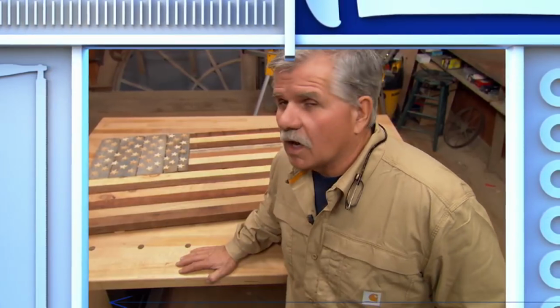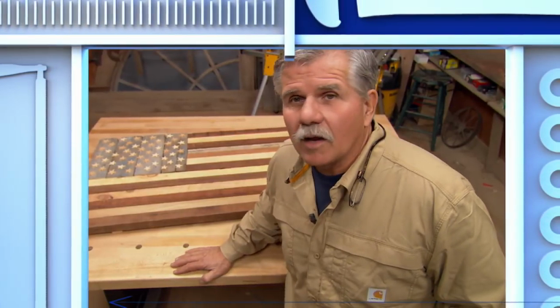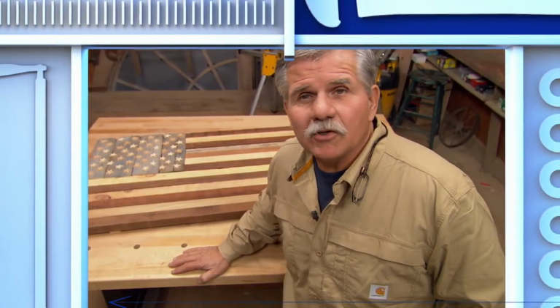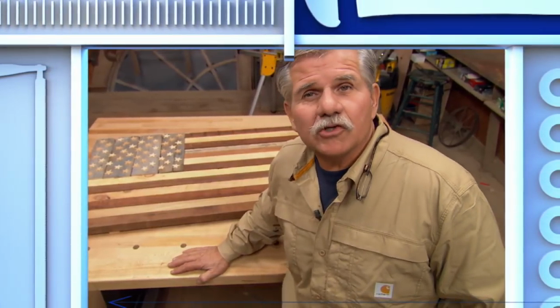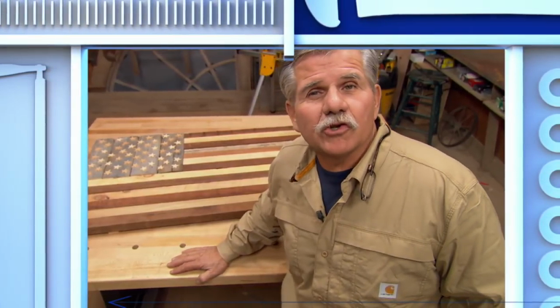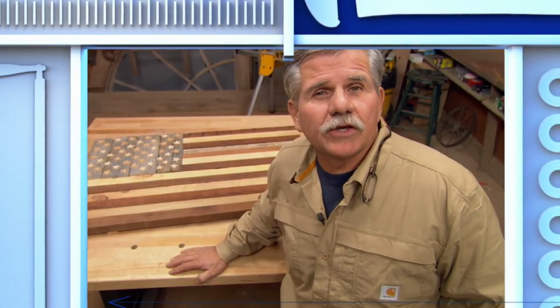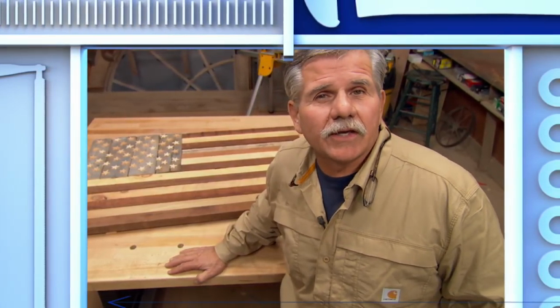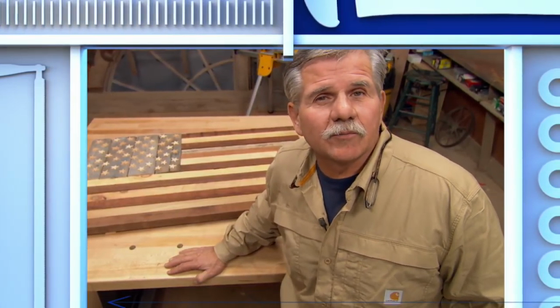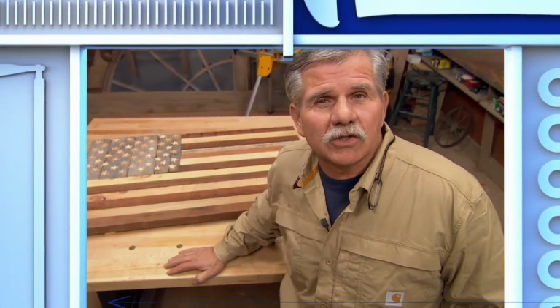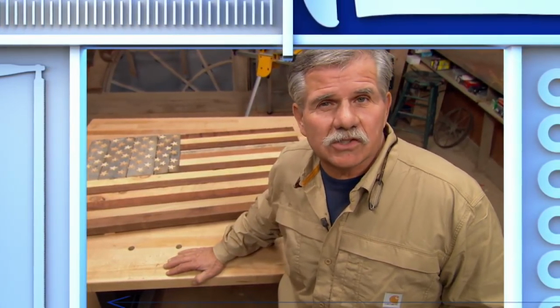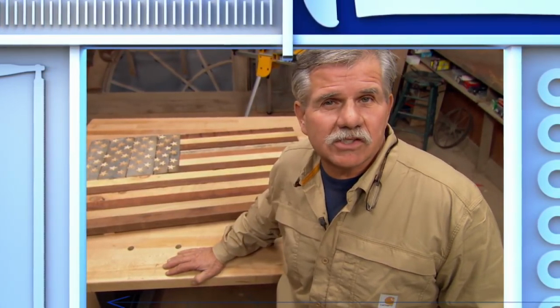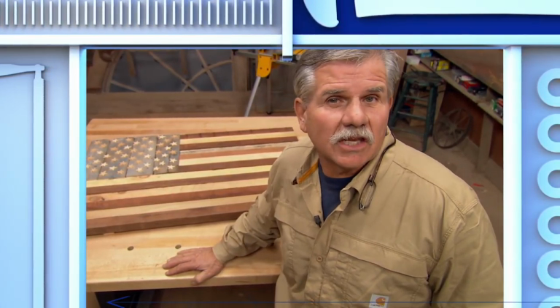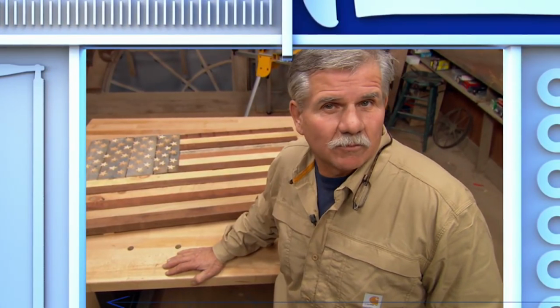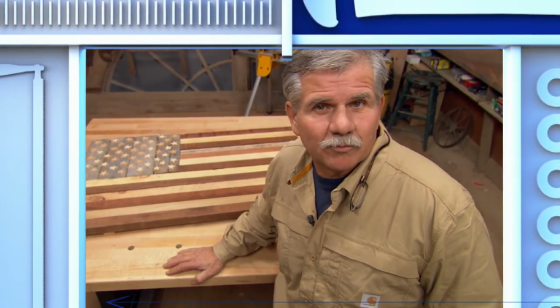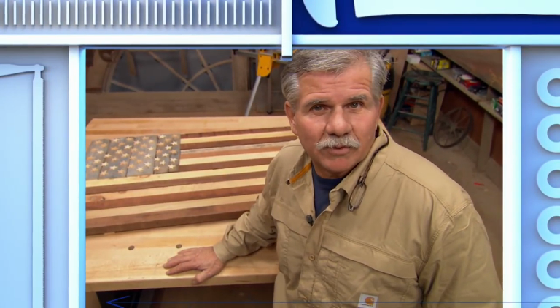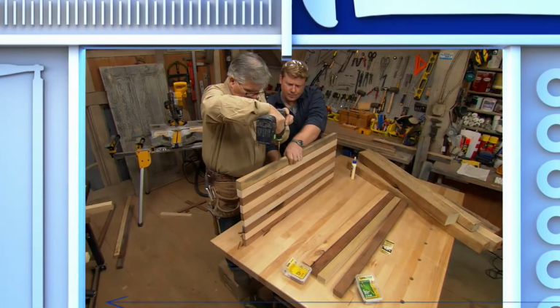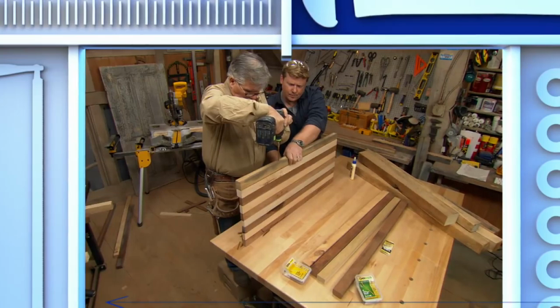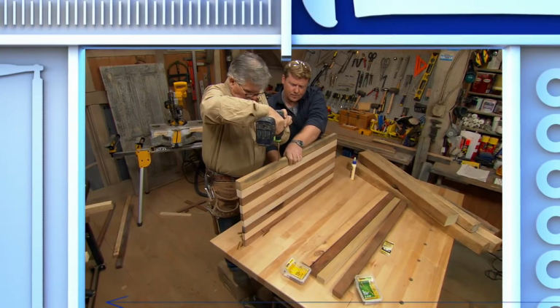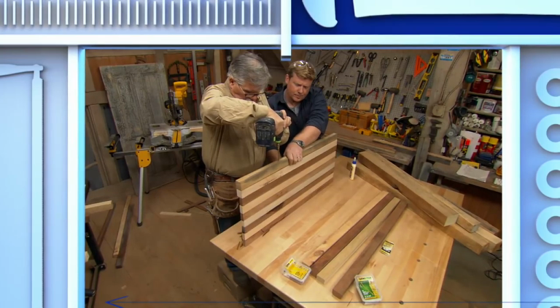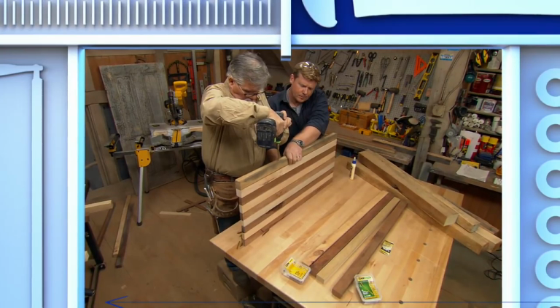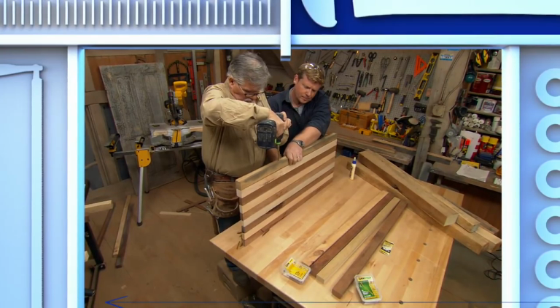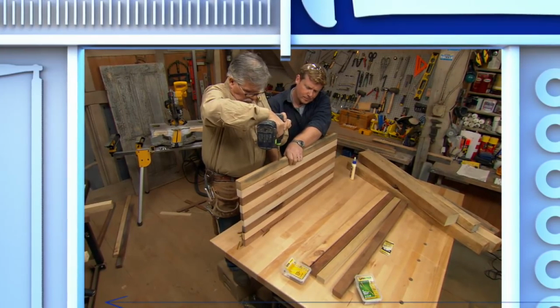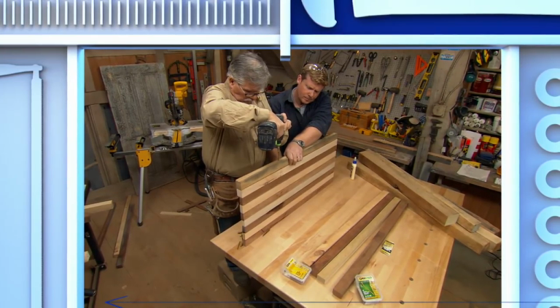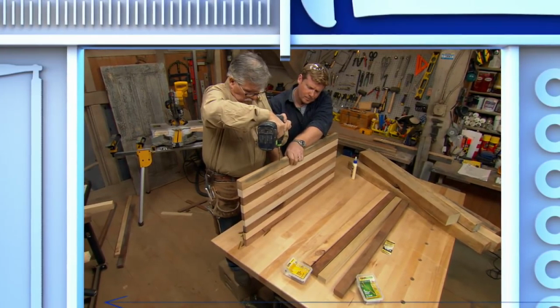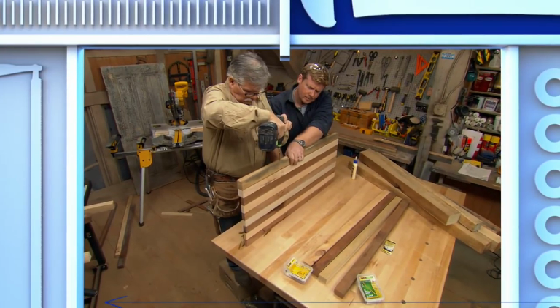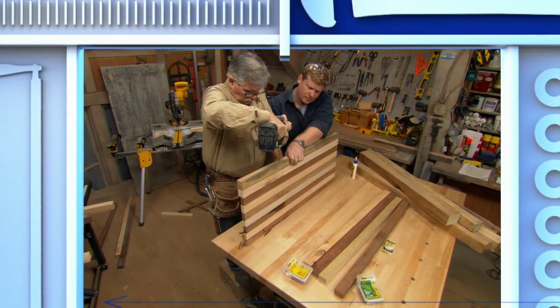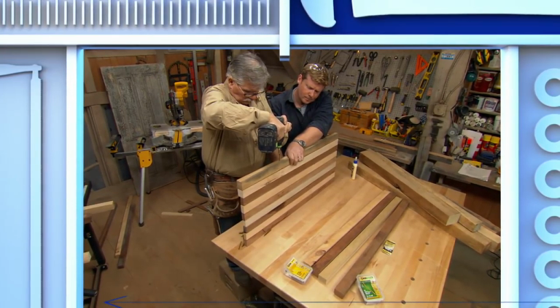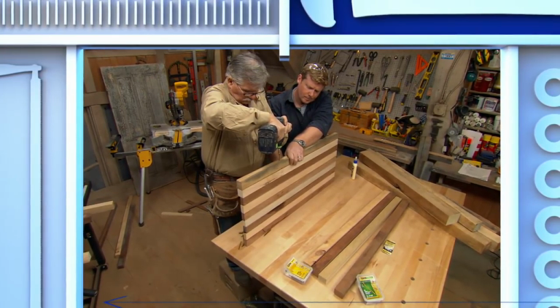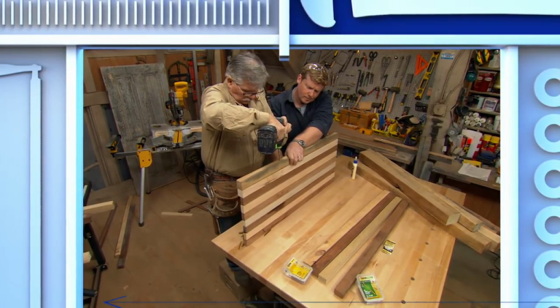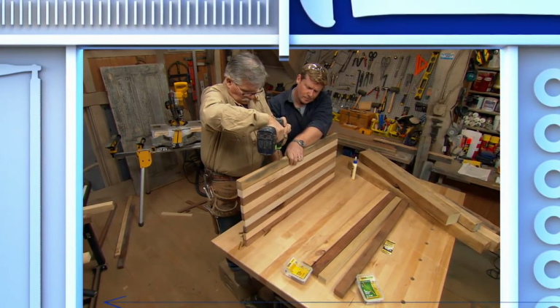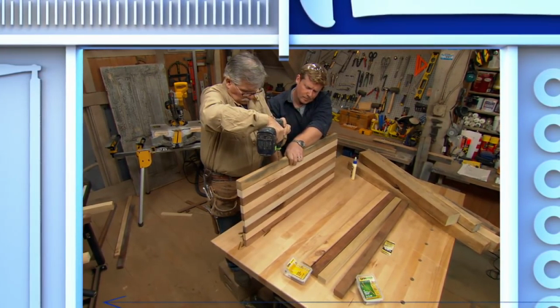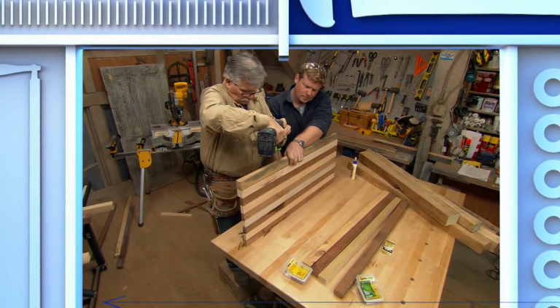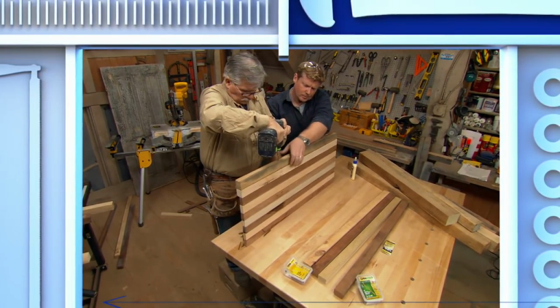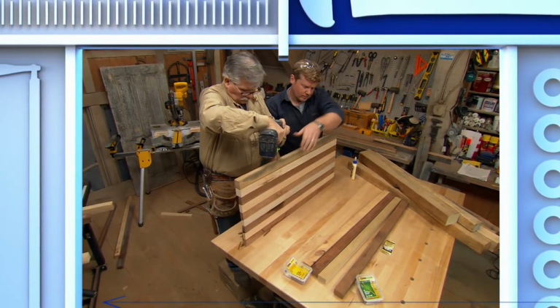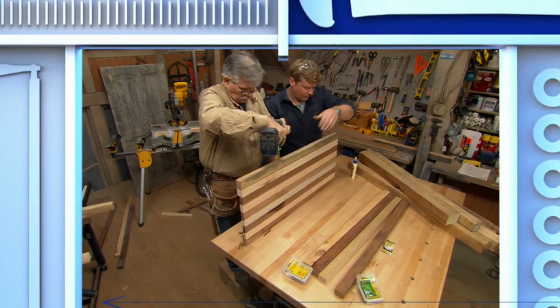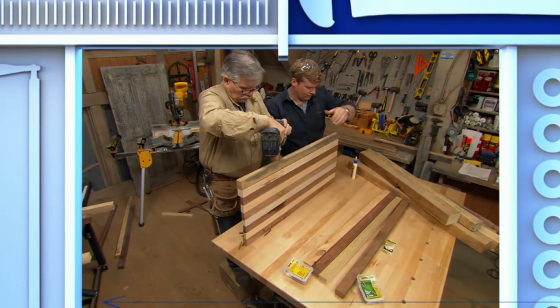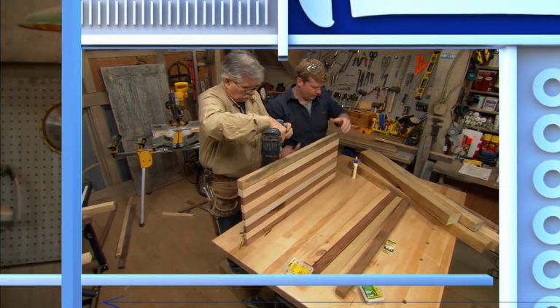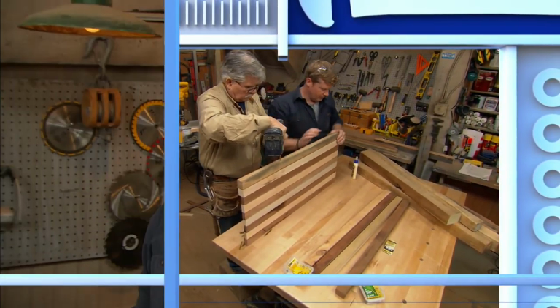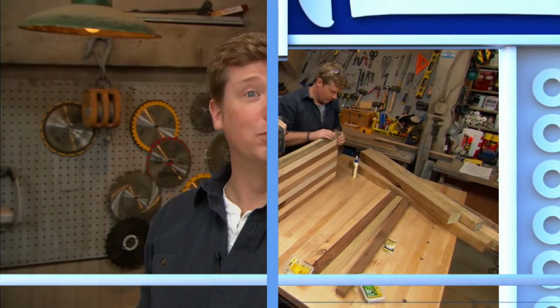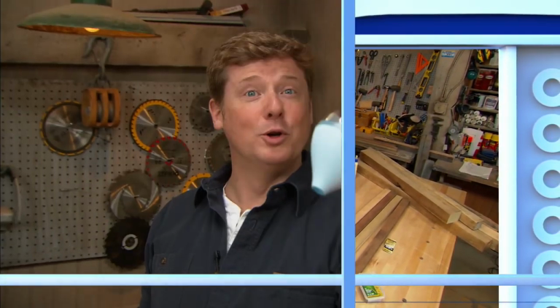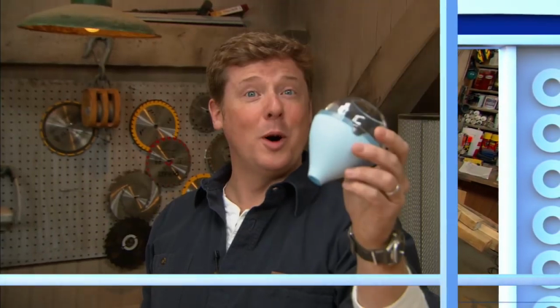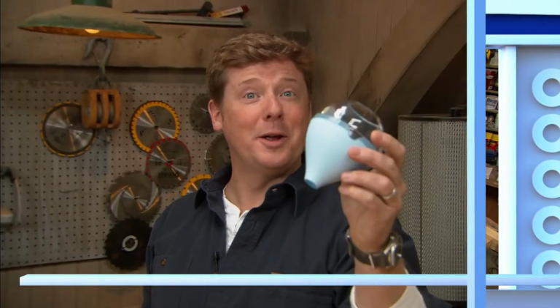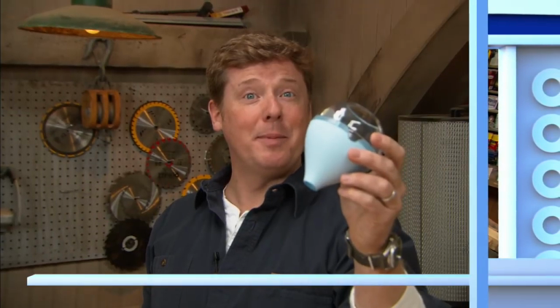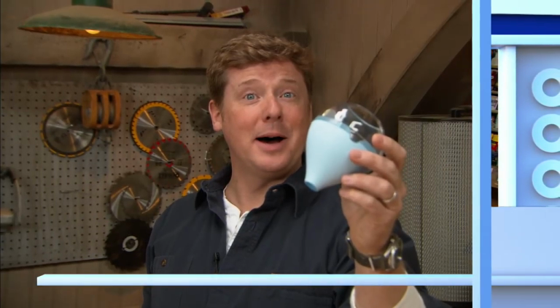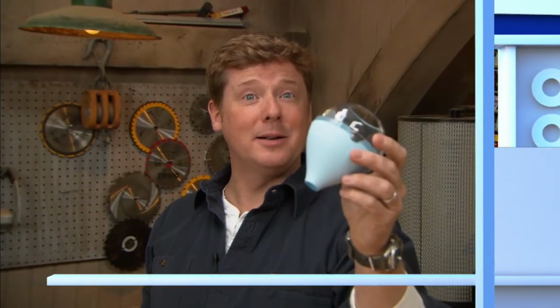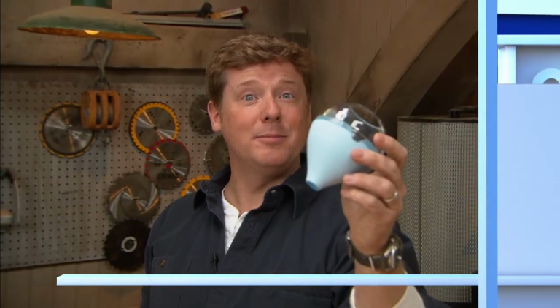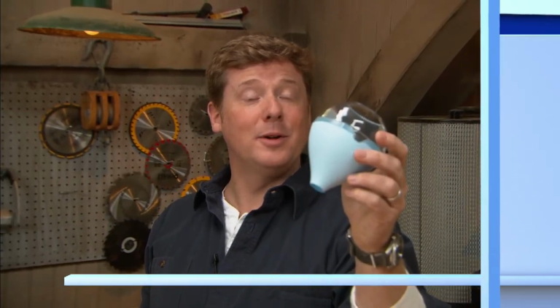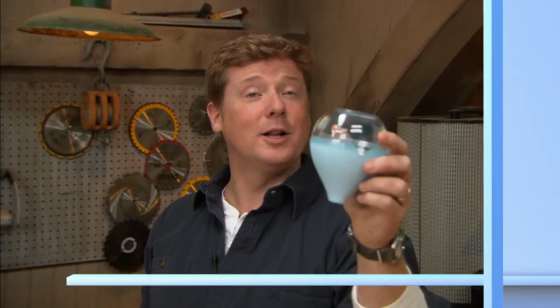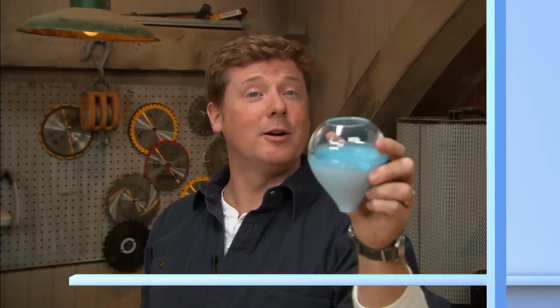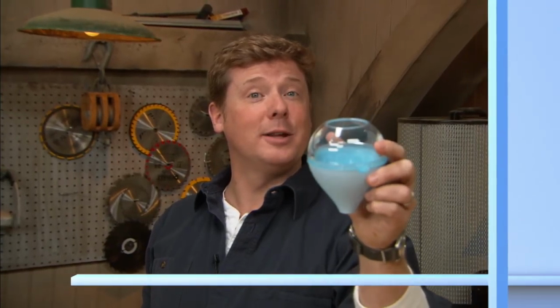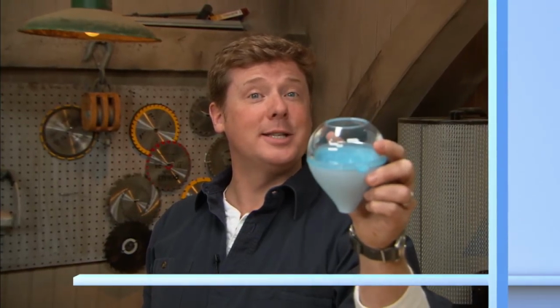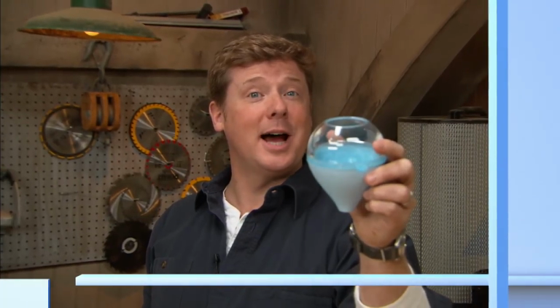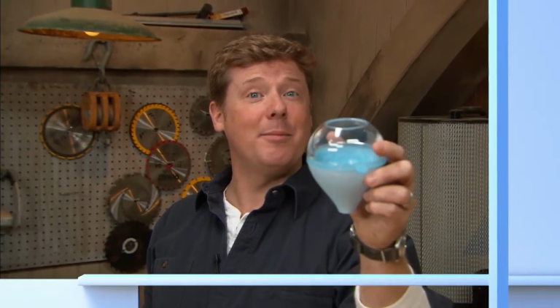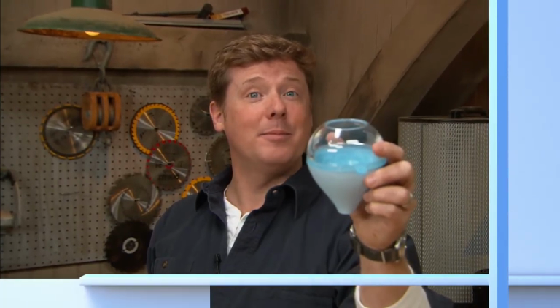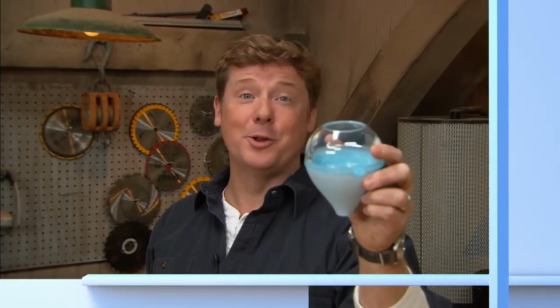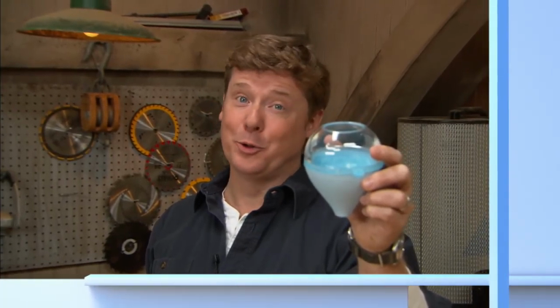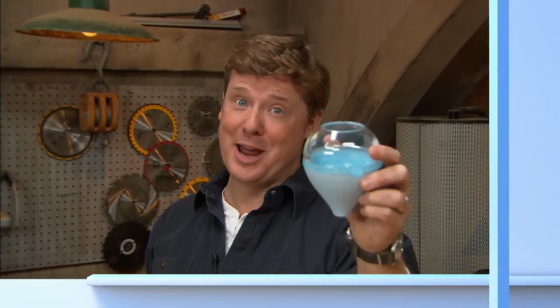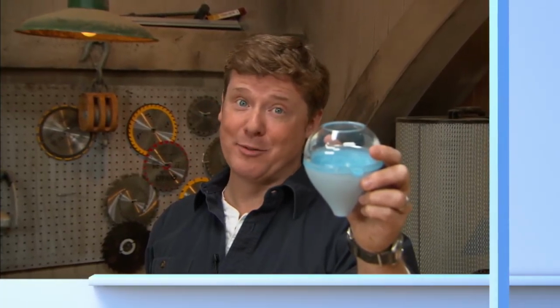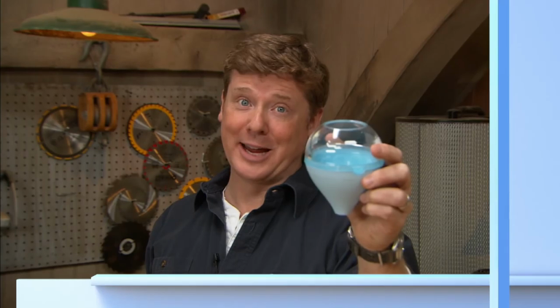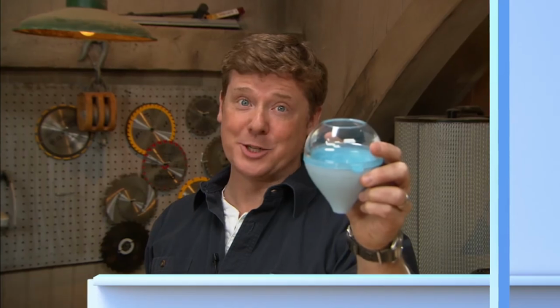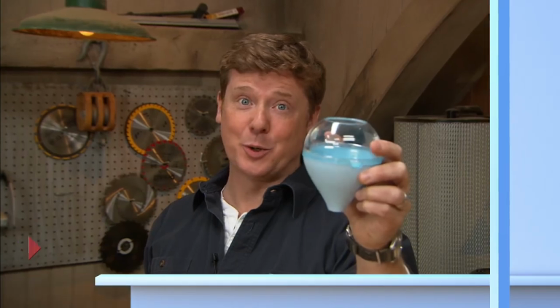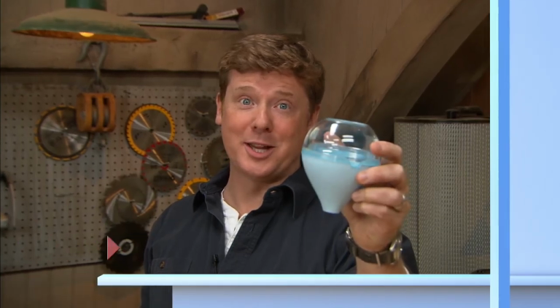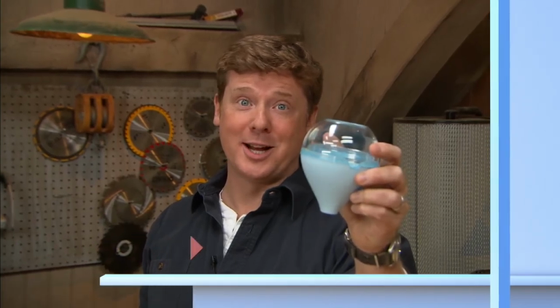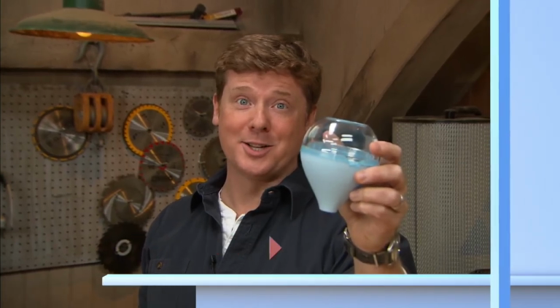I'm going to show you how to build a statement piece using reclaimed lumber. And it's blue on the bottom, clear on the top, and you'll never guess what it does.